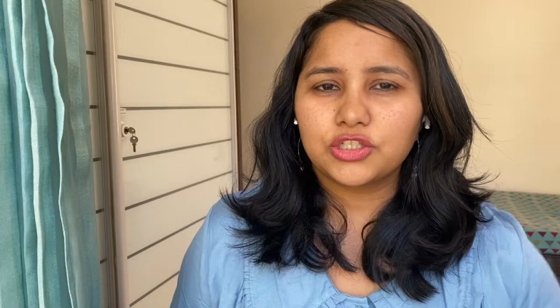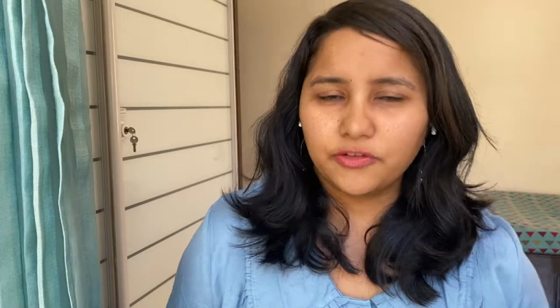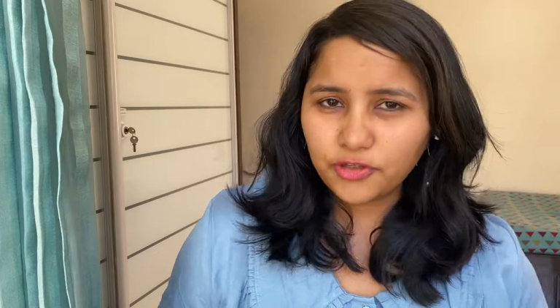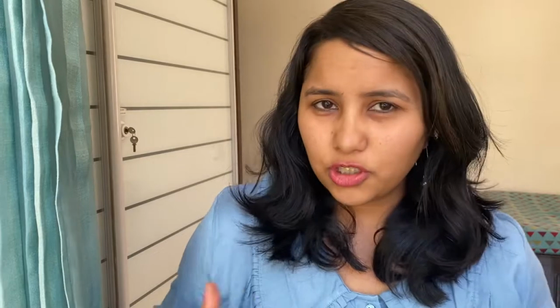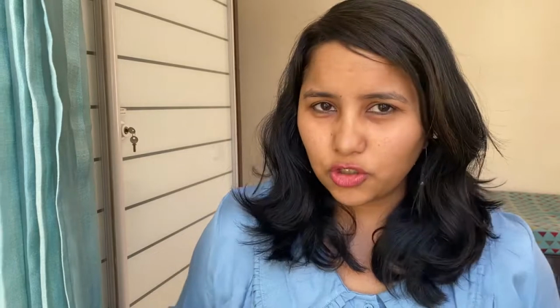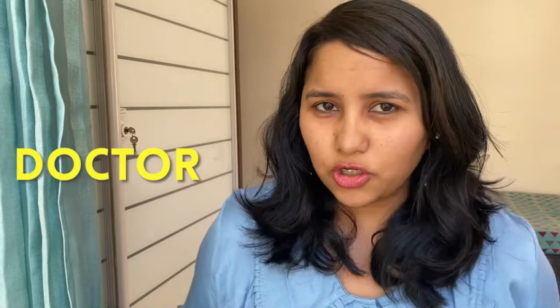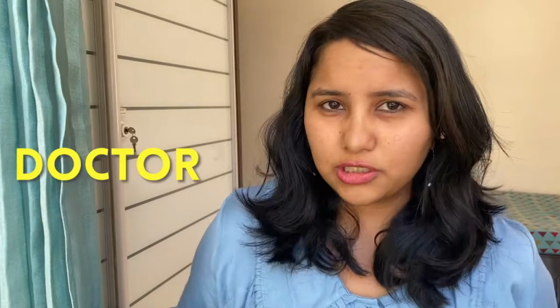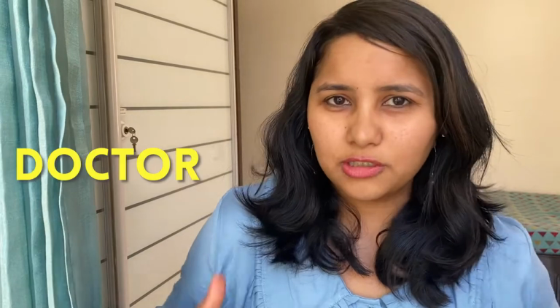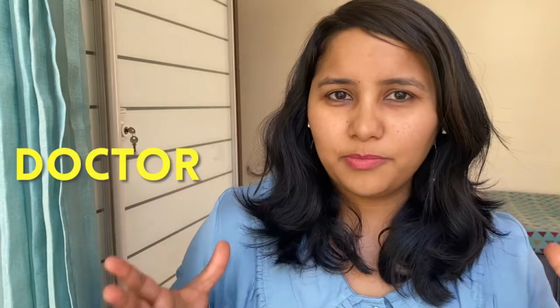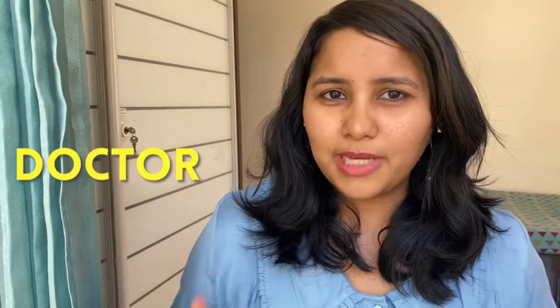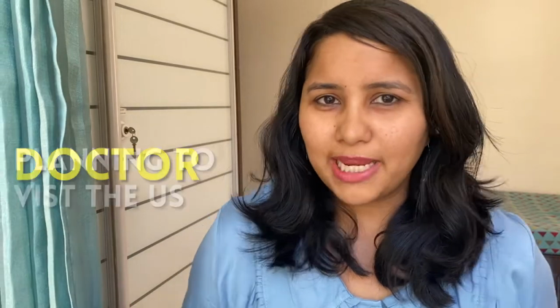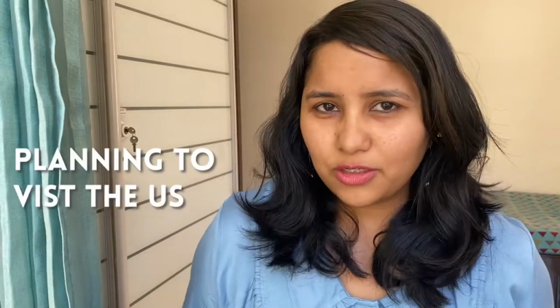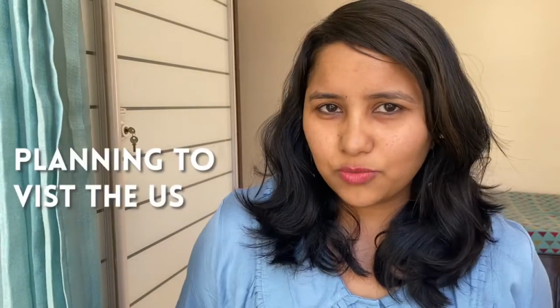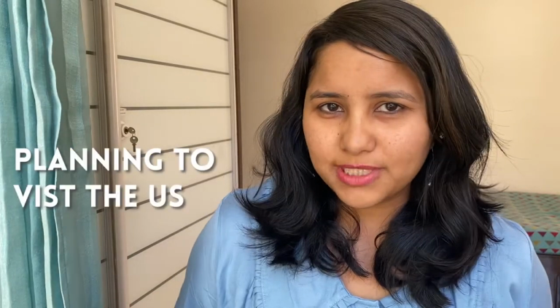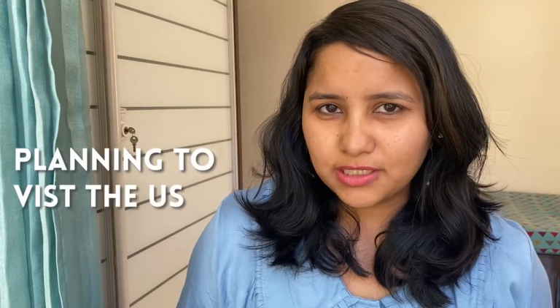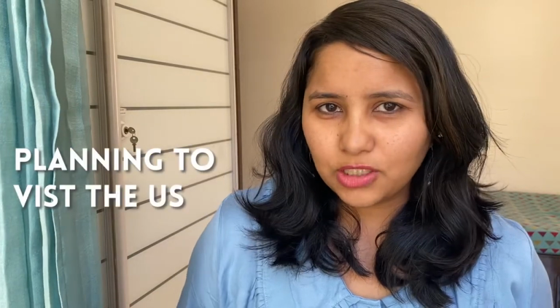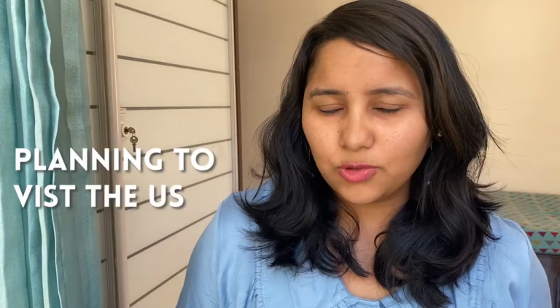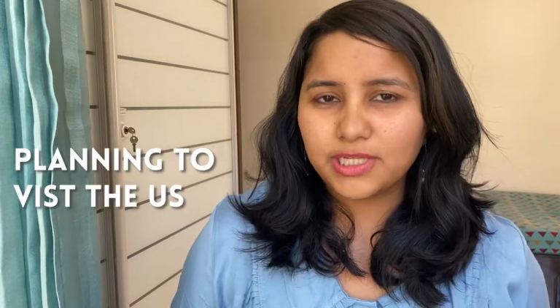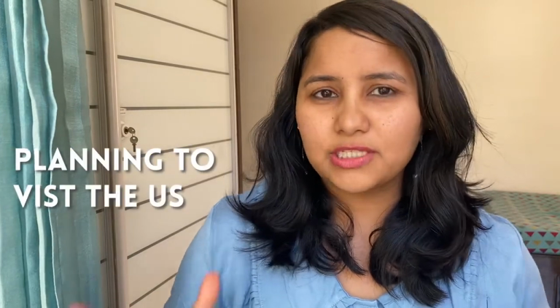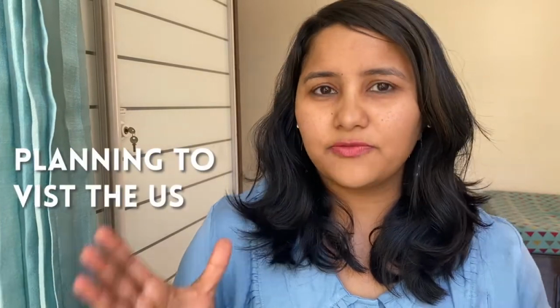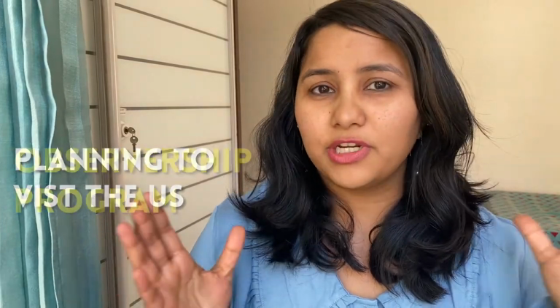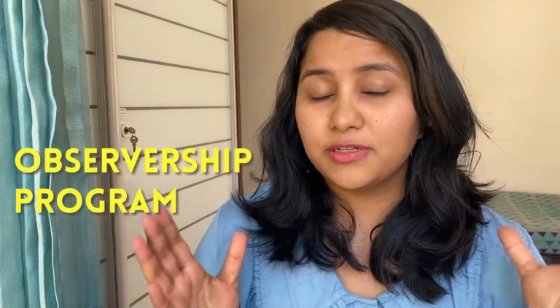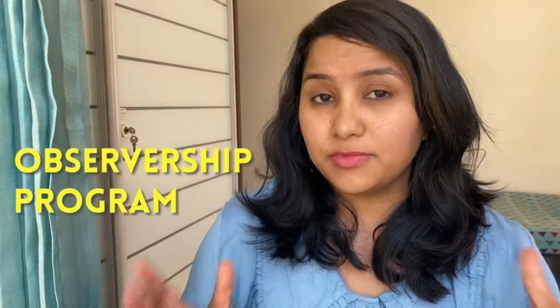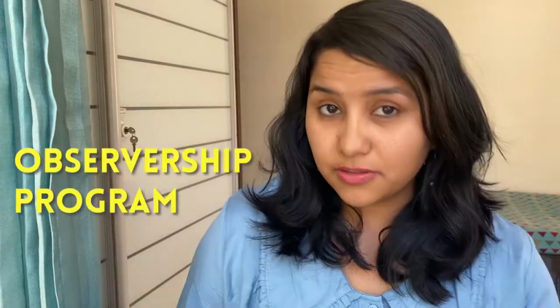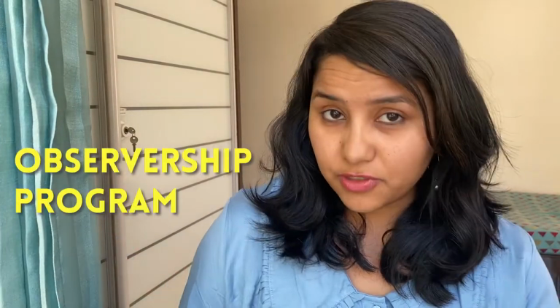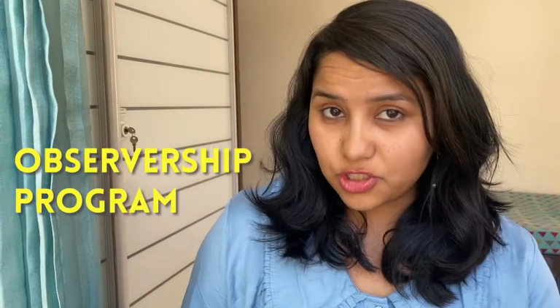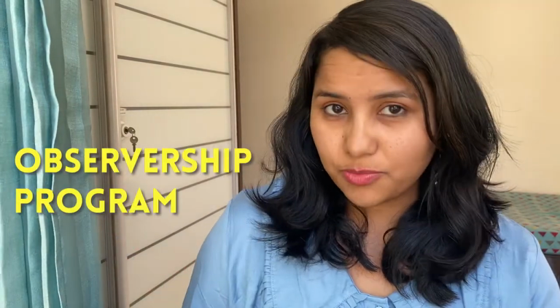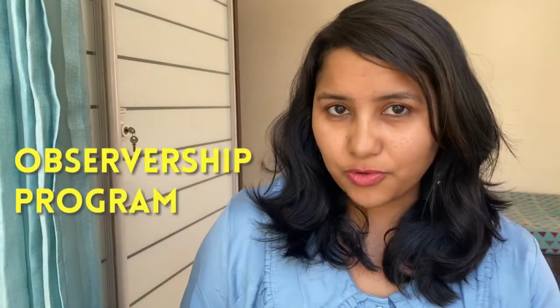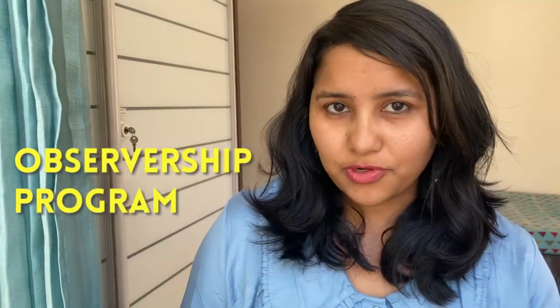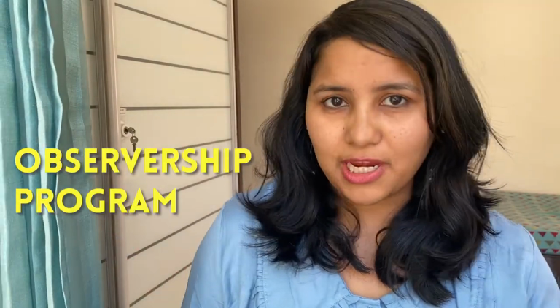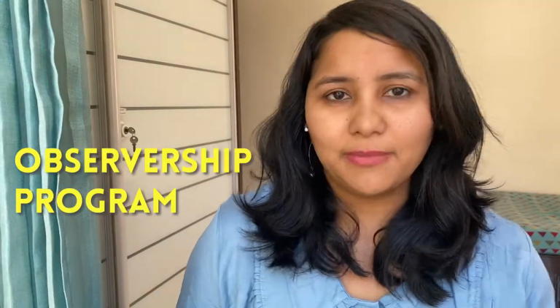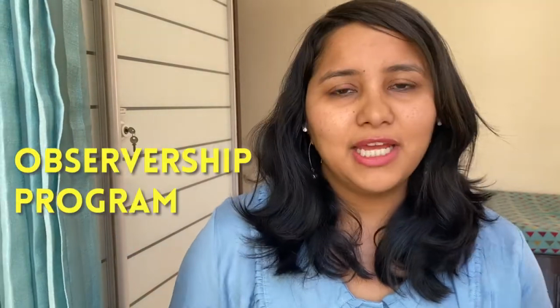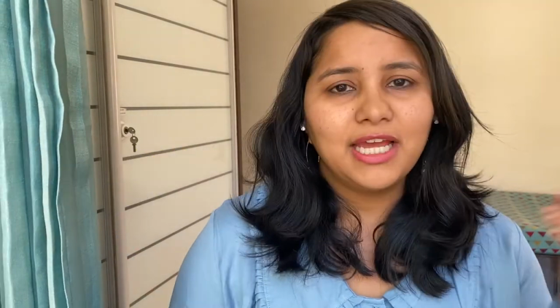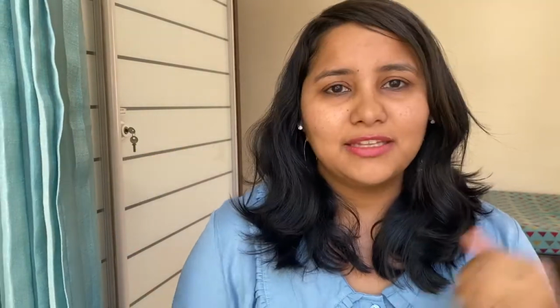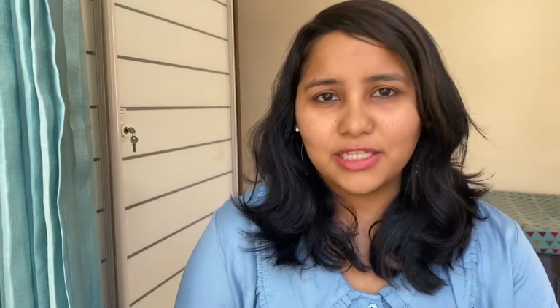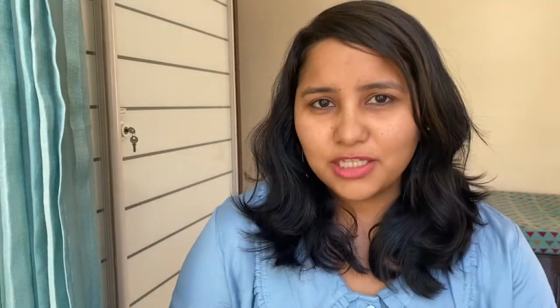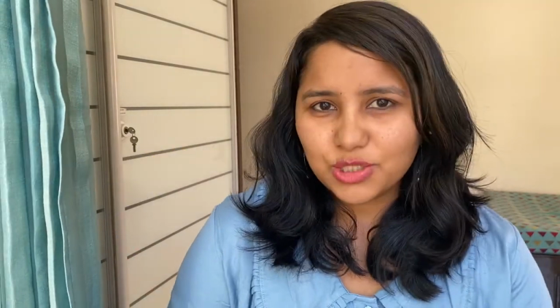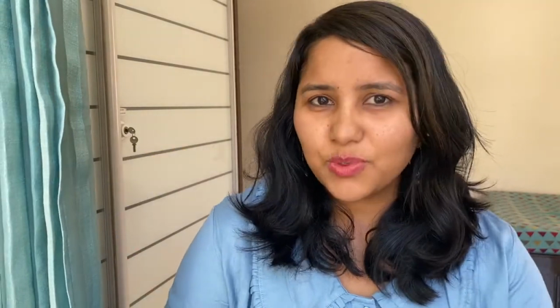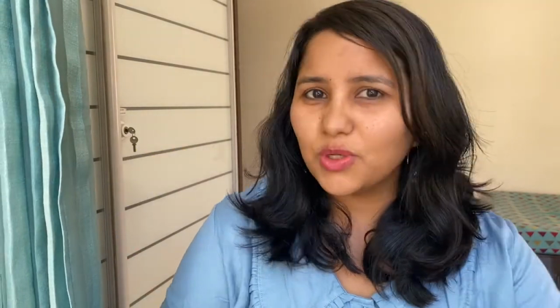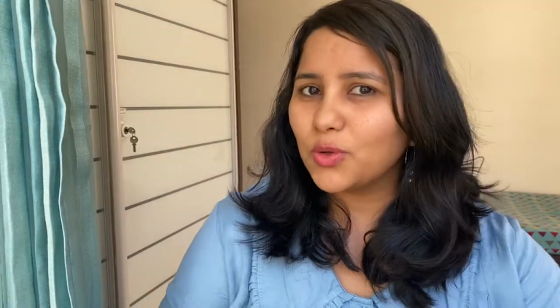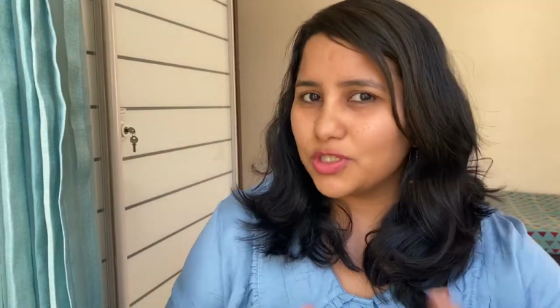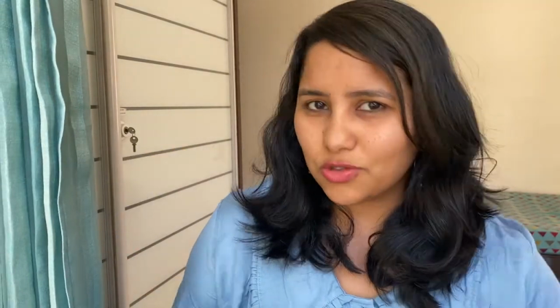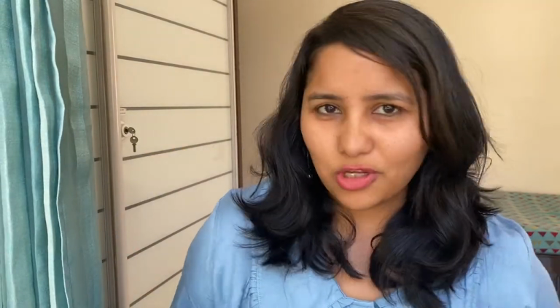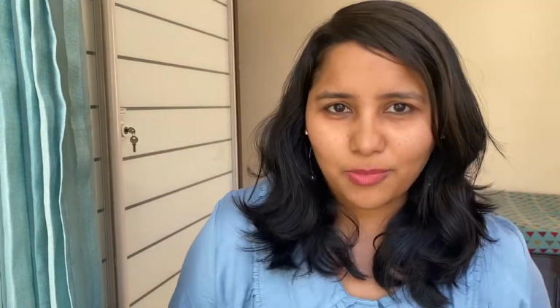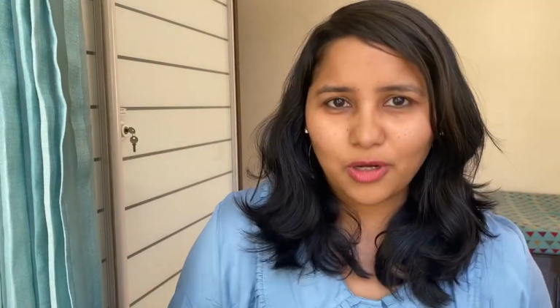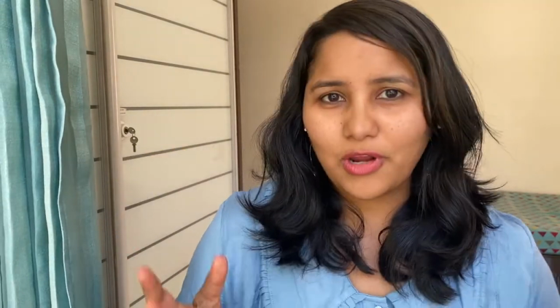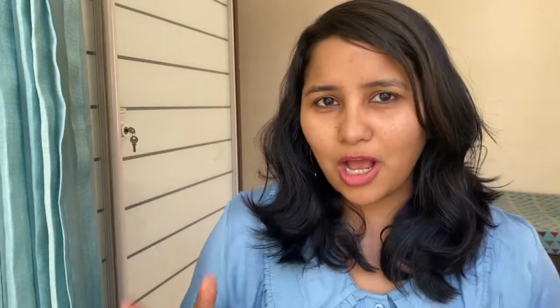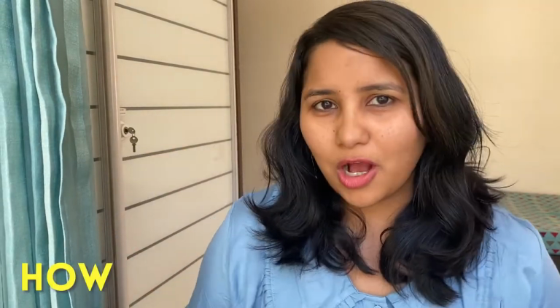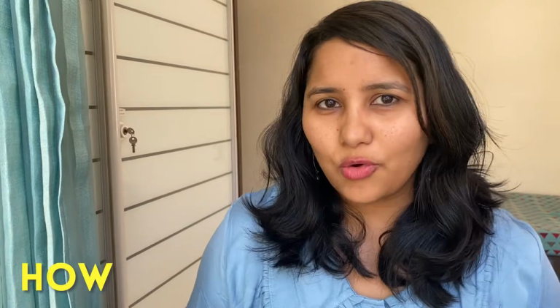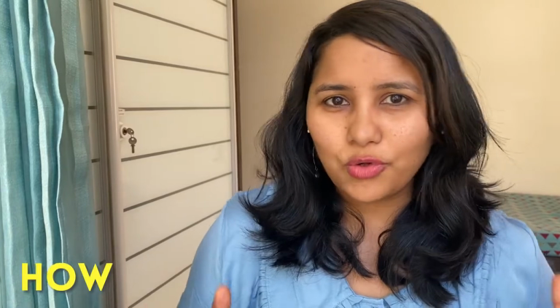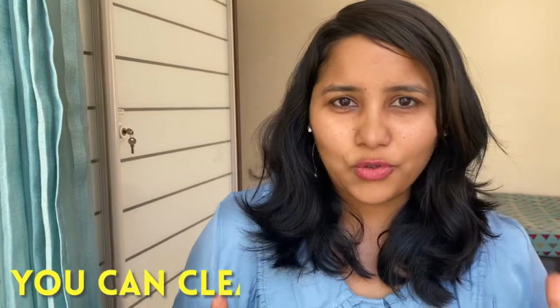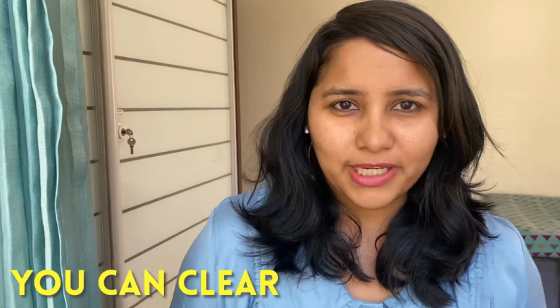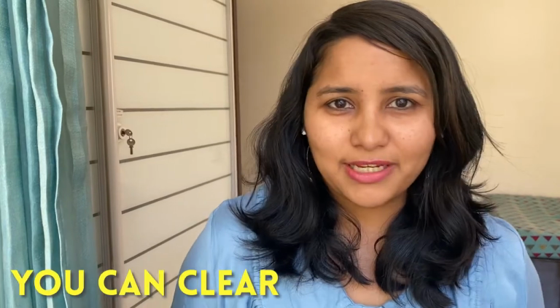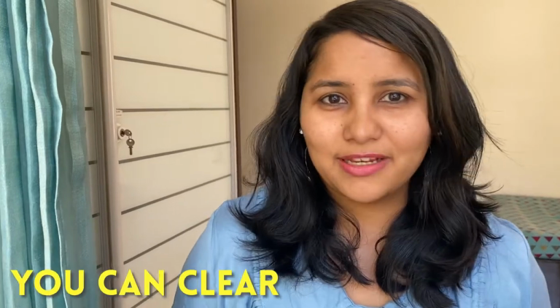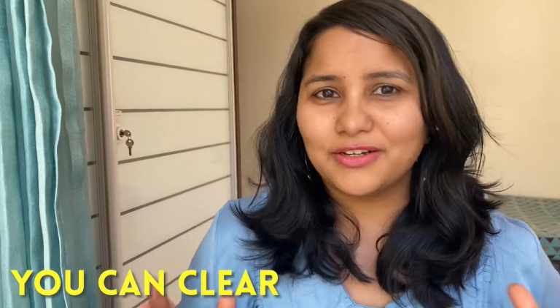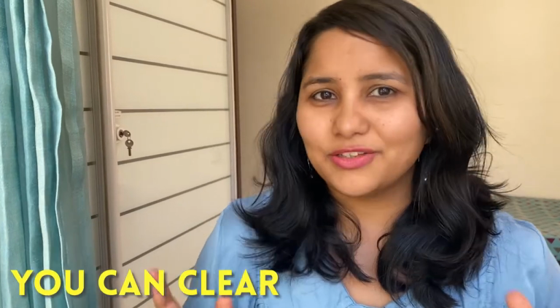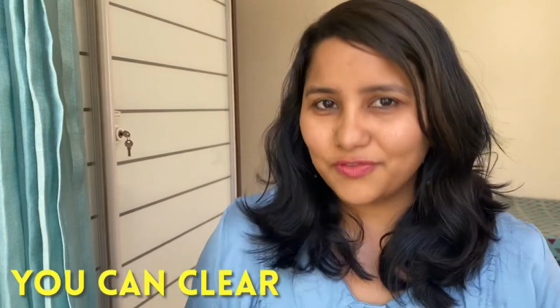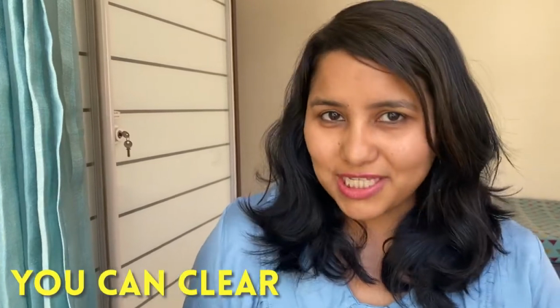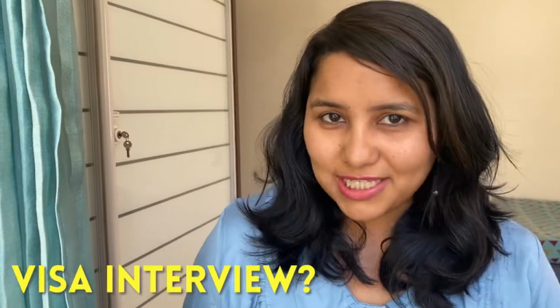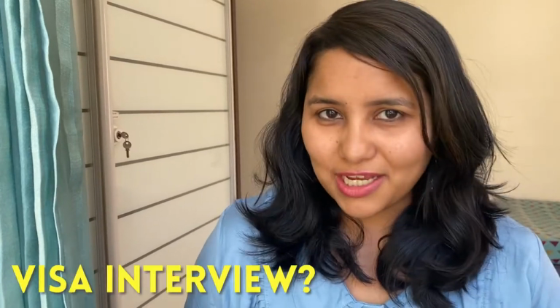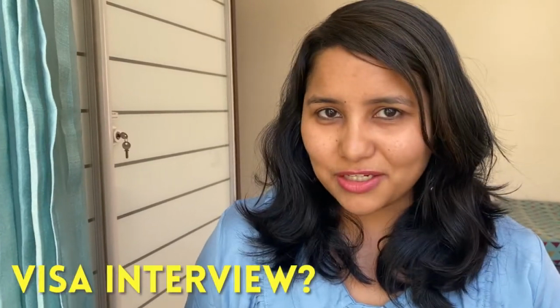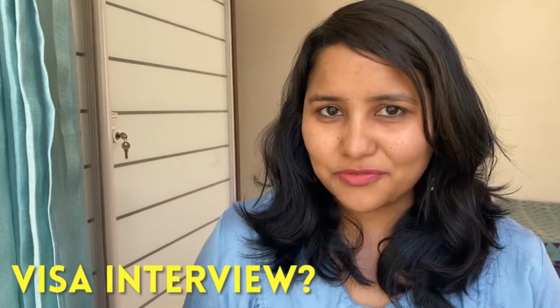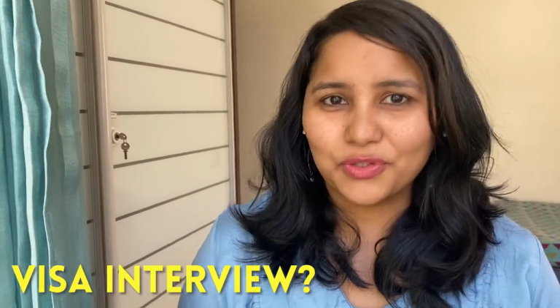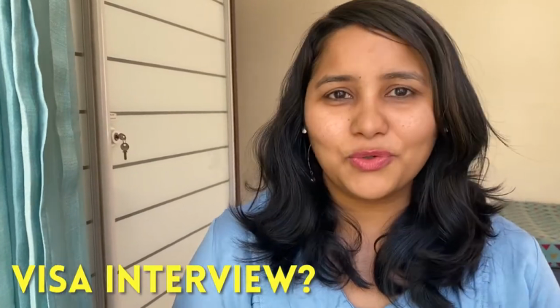If you're a doctor planning to visit the US for an observership program, then this video is all about how you can clear the visa interview.